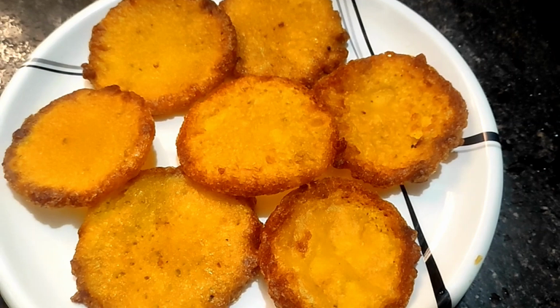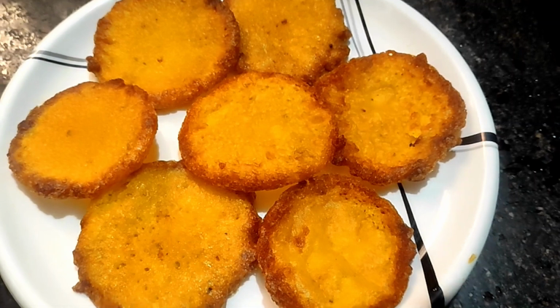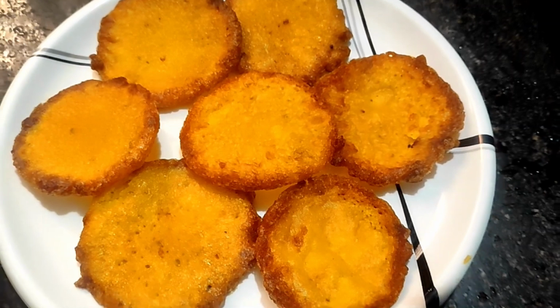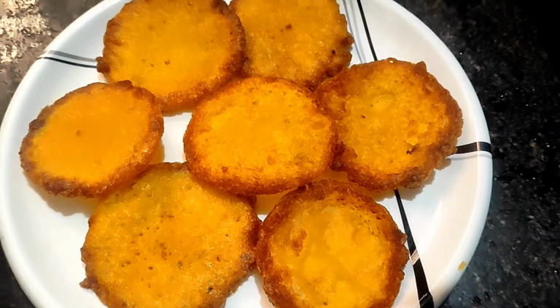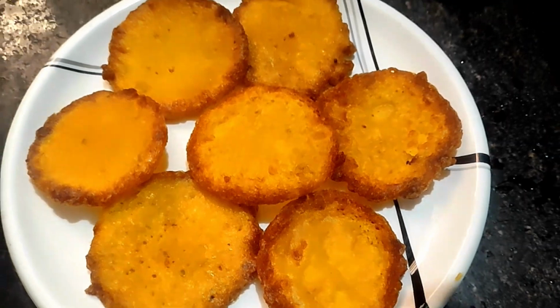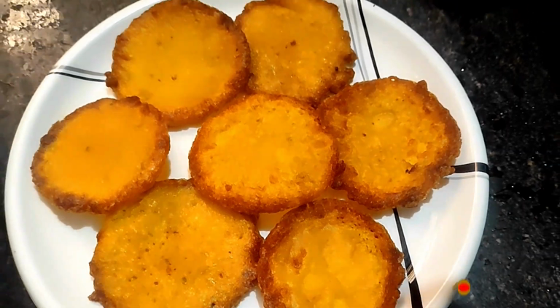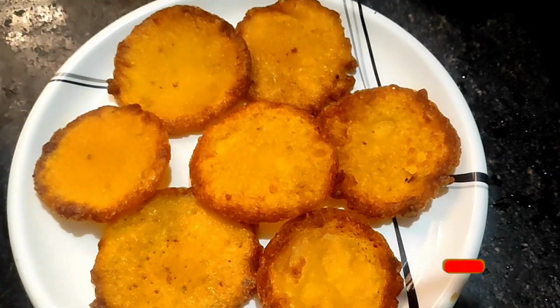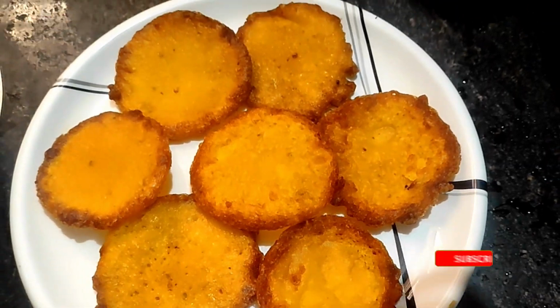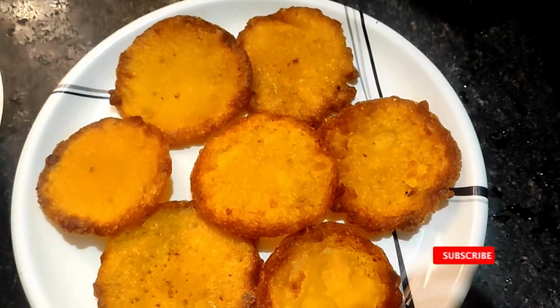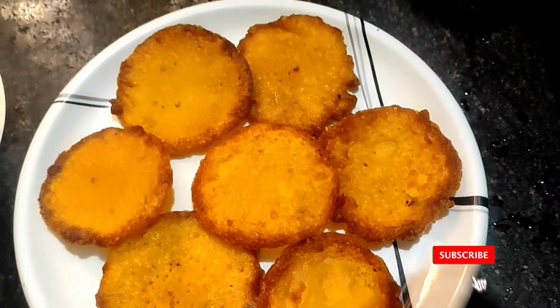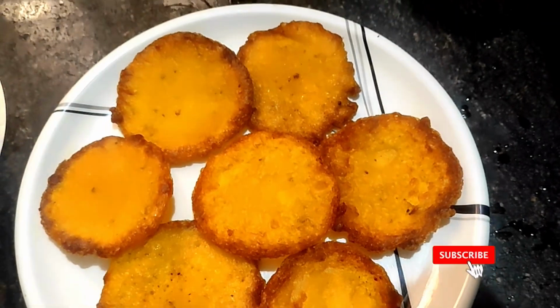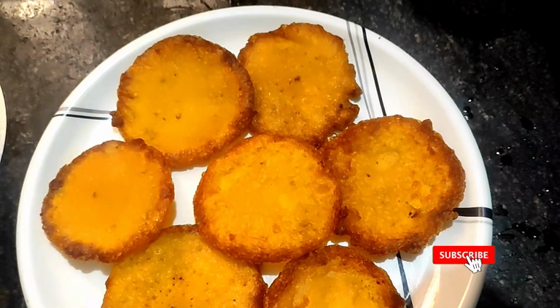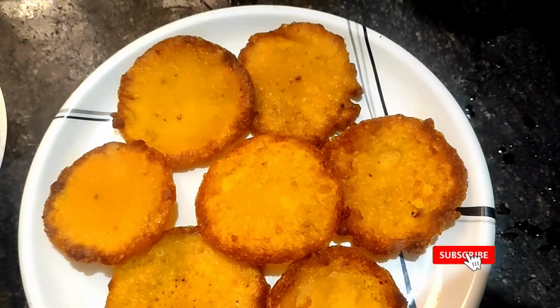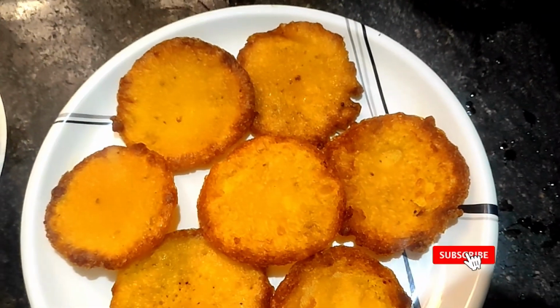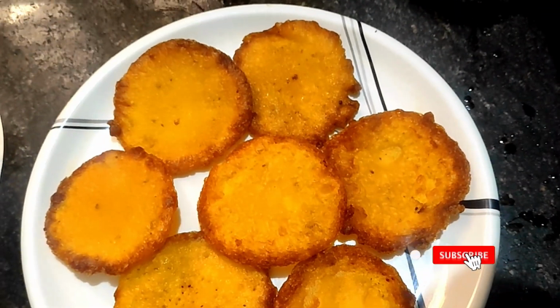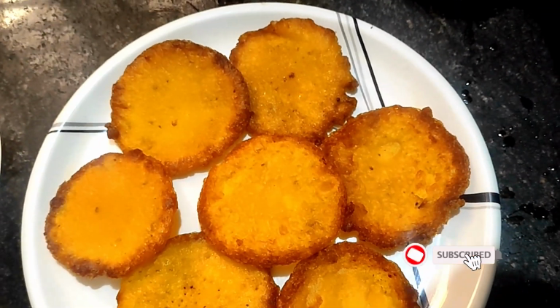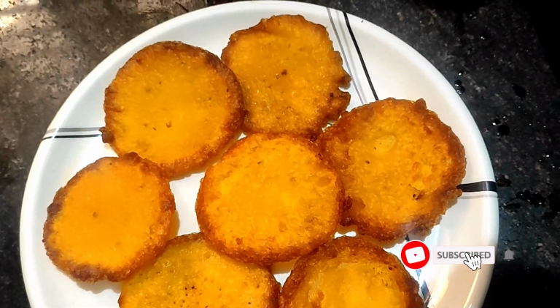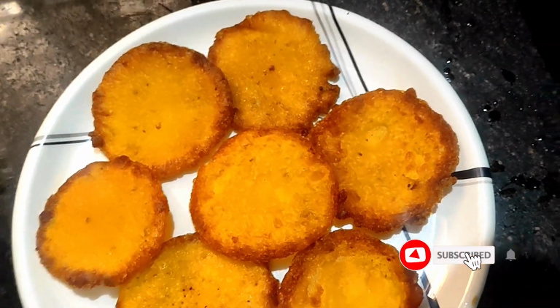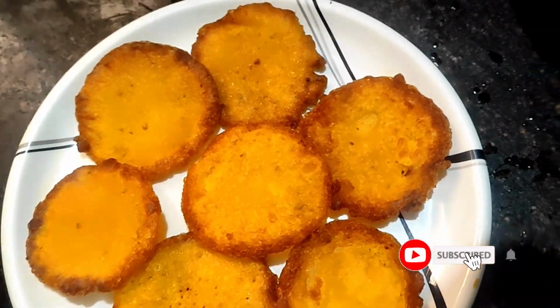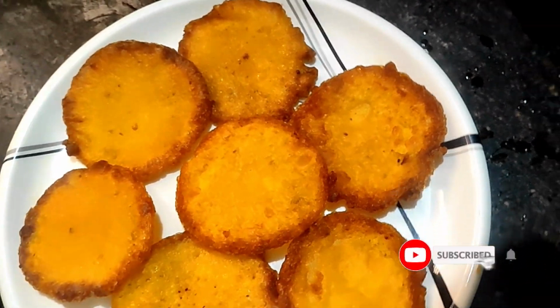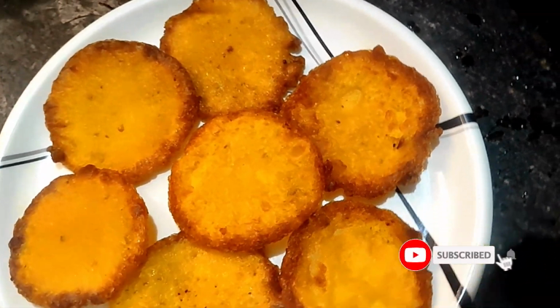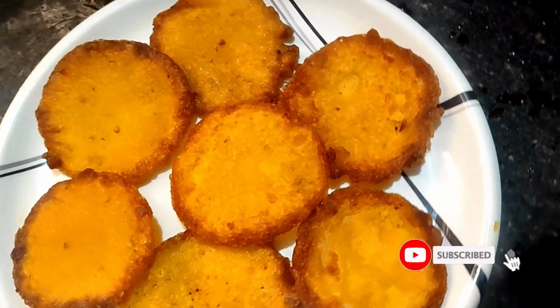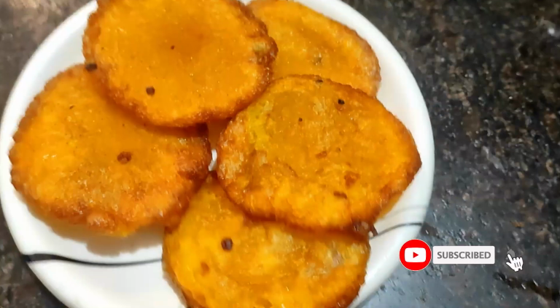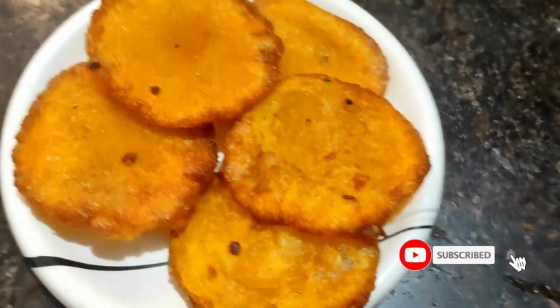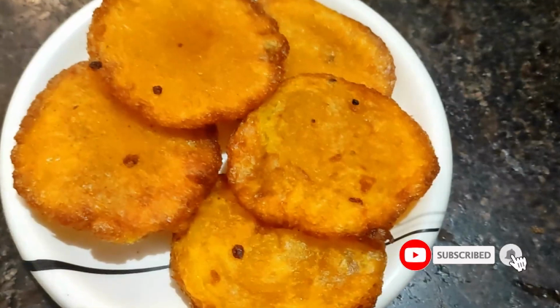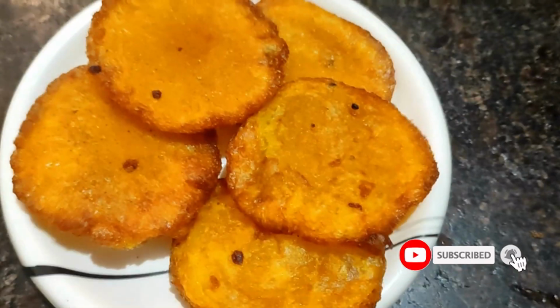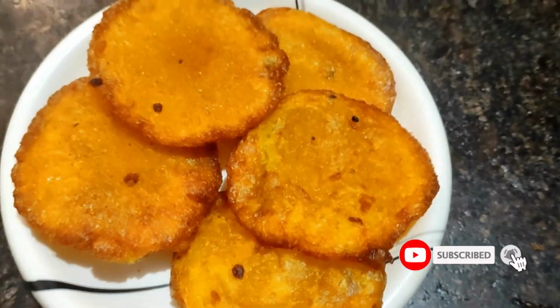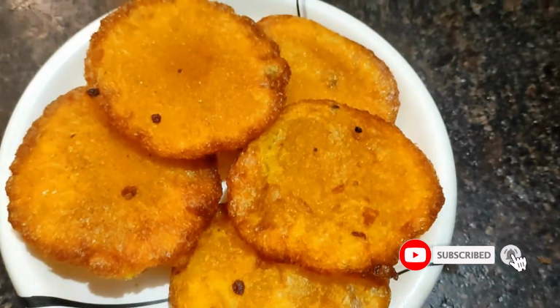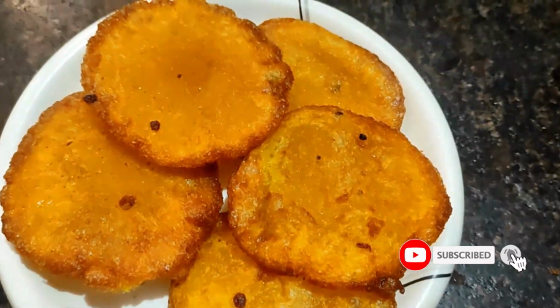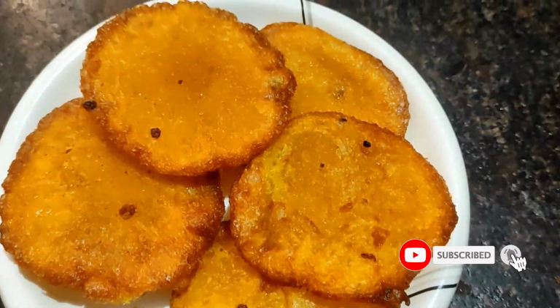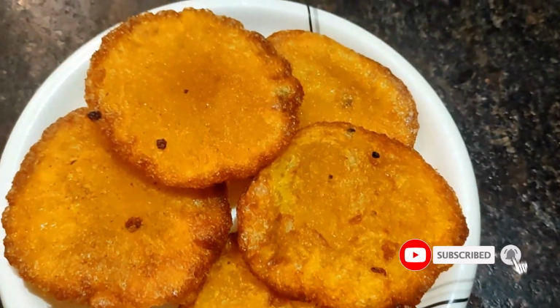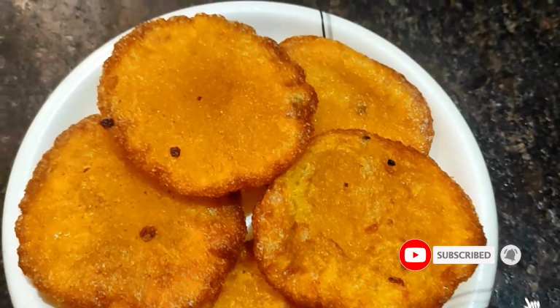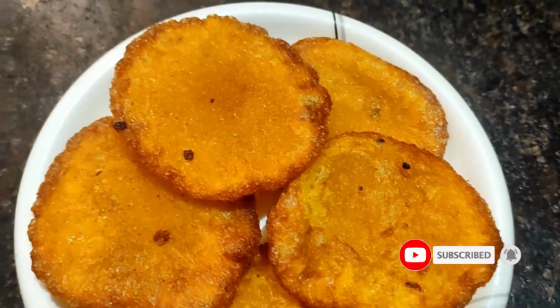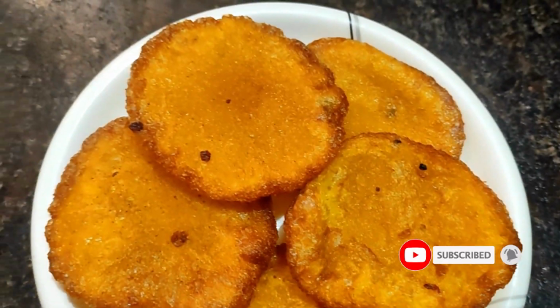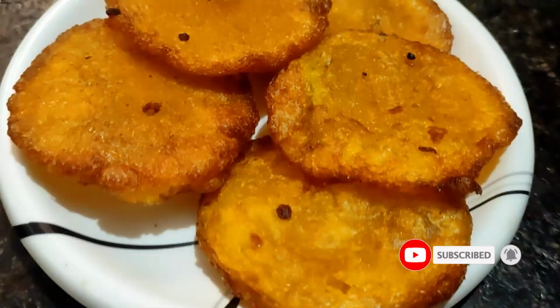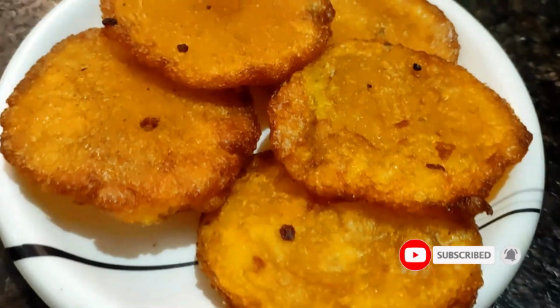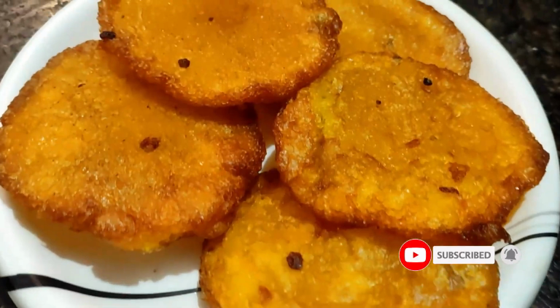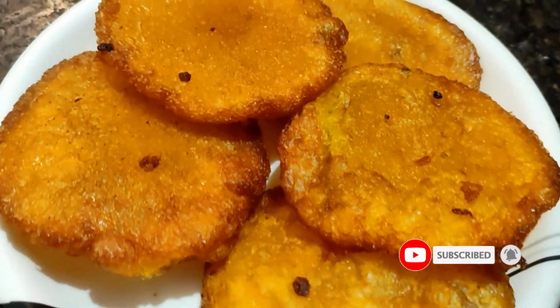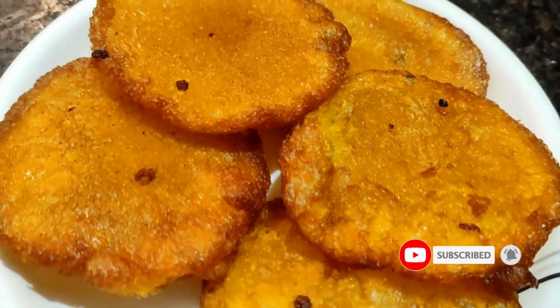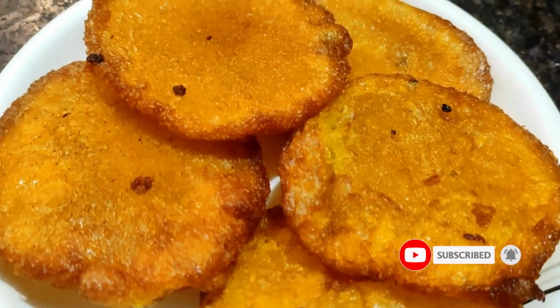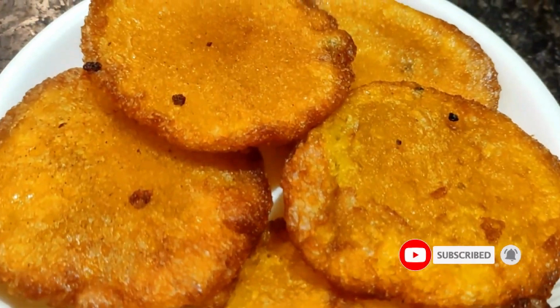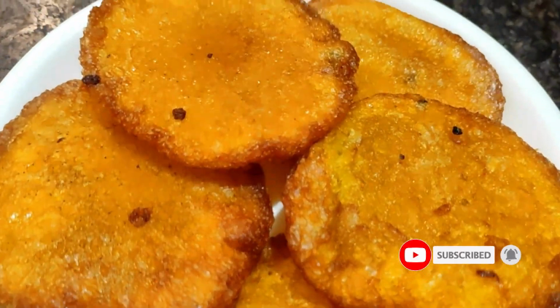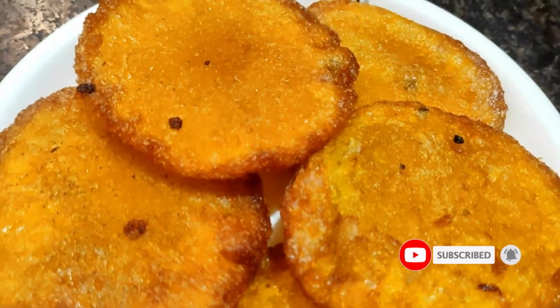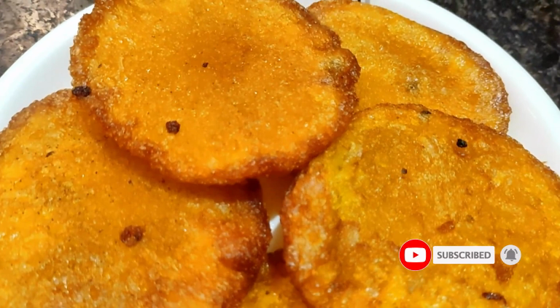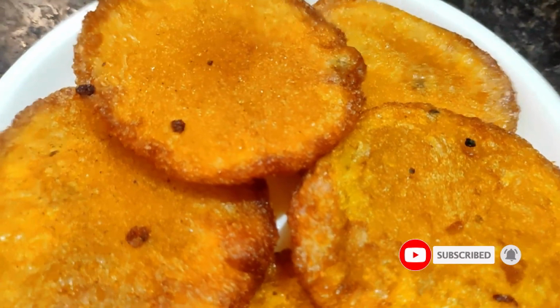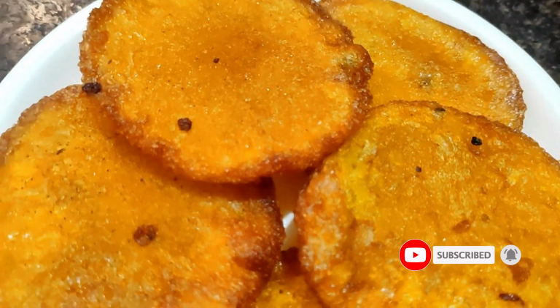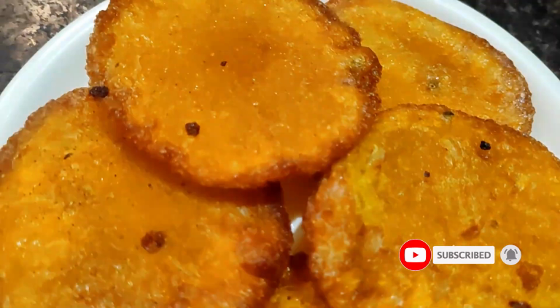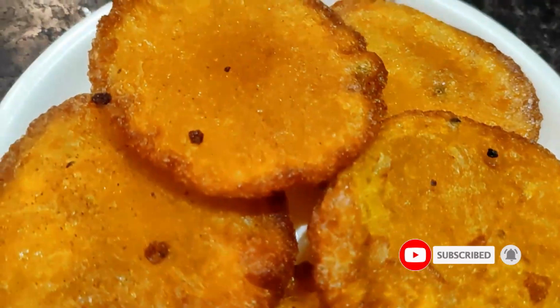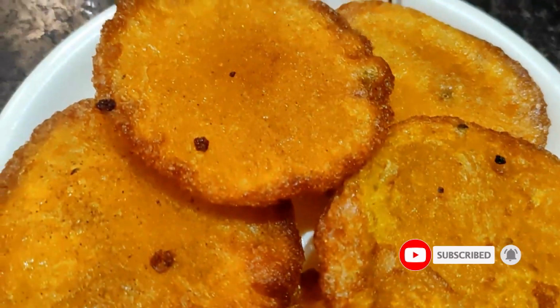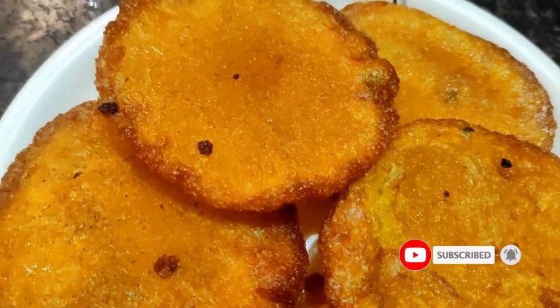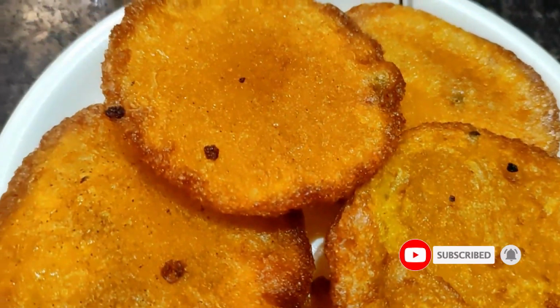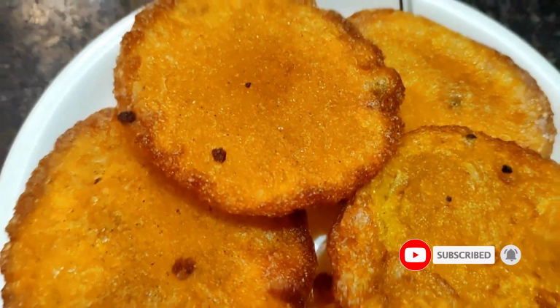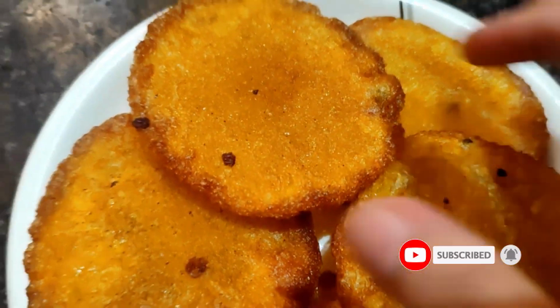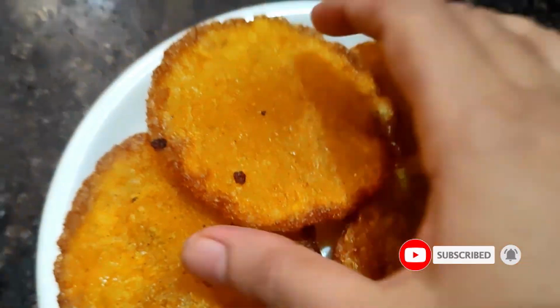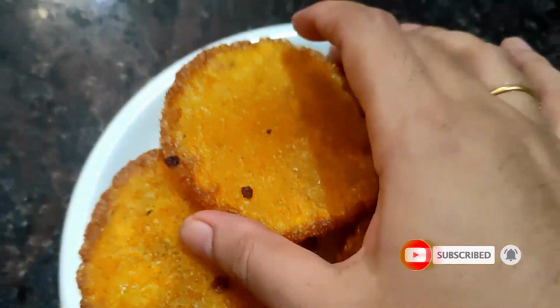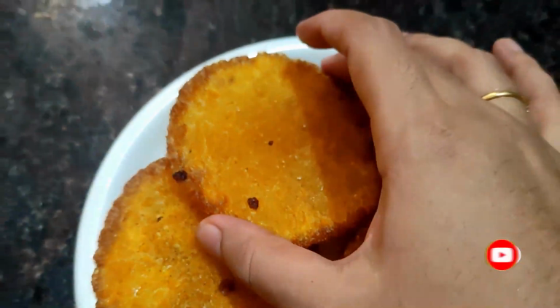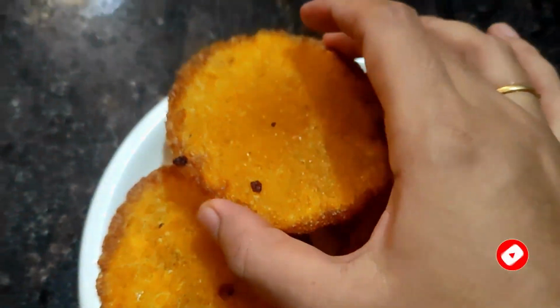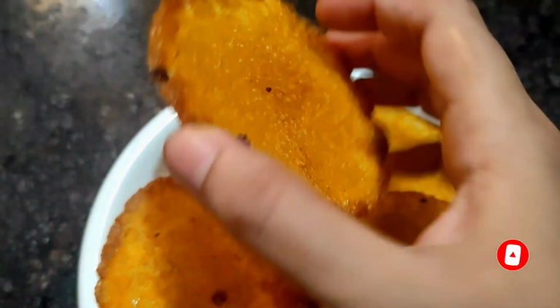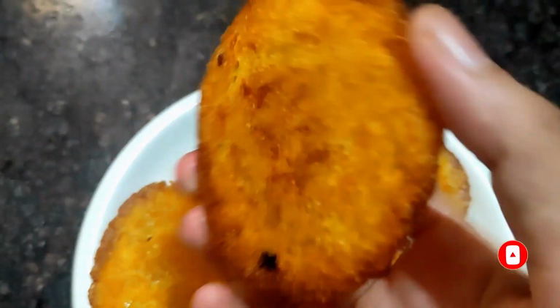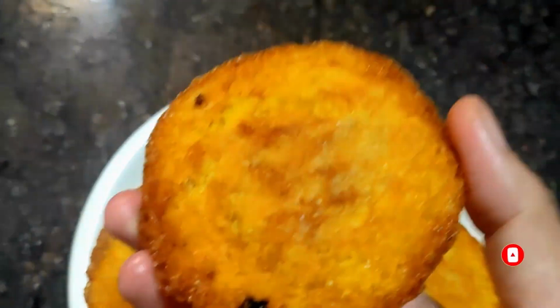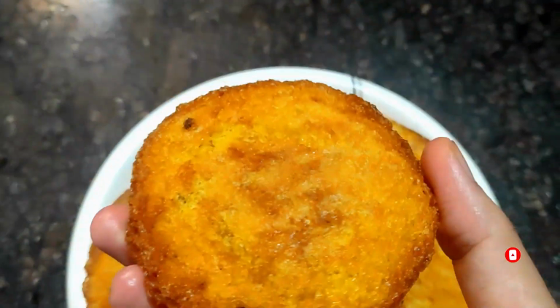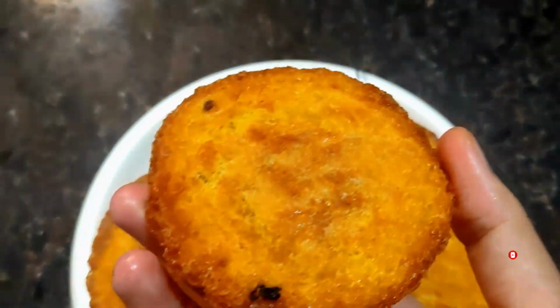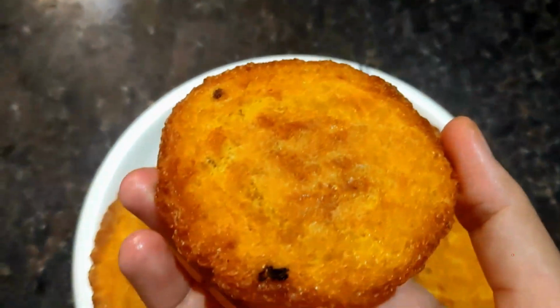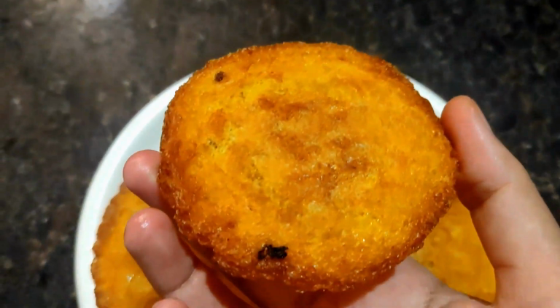Hi friends, today I am going to cook the egg mado. This is very simple, but it tastes like a bakery.